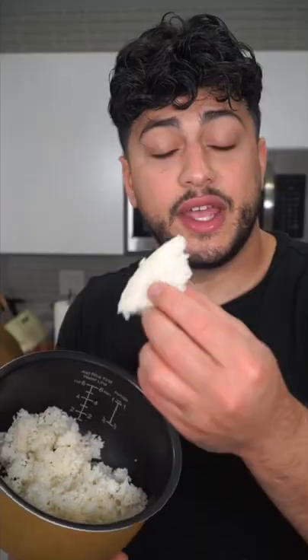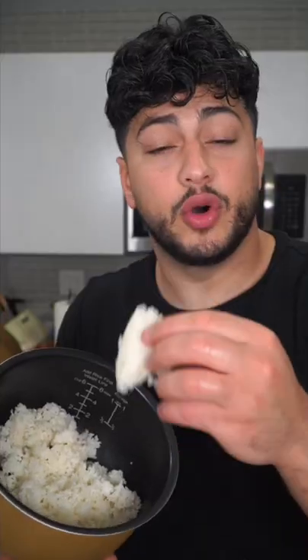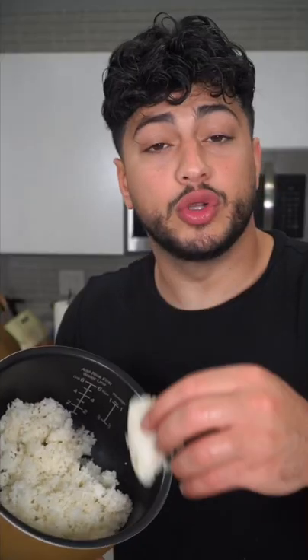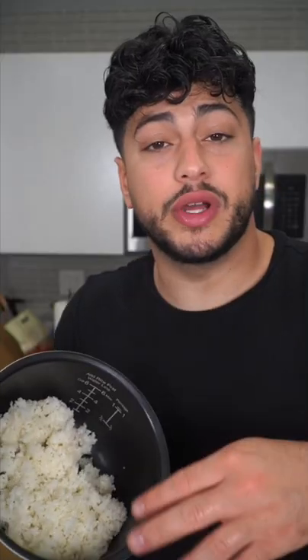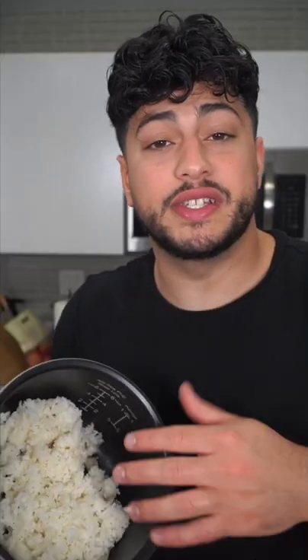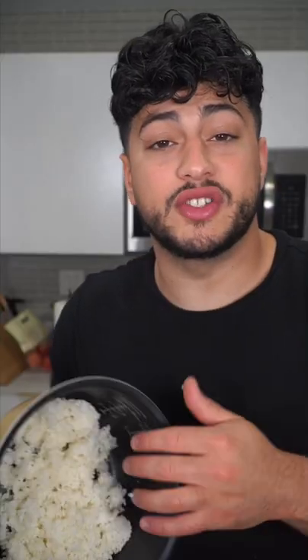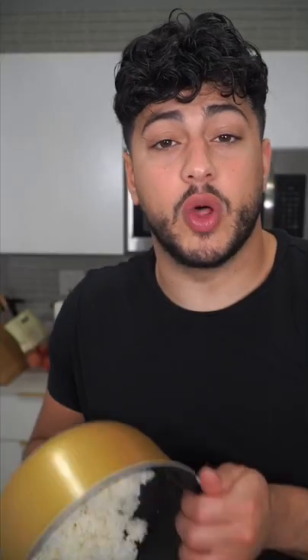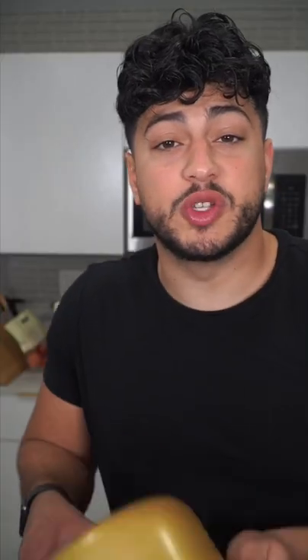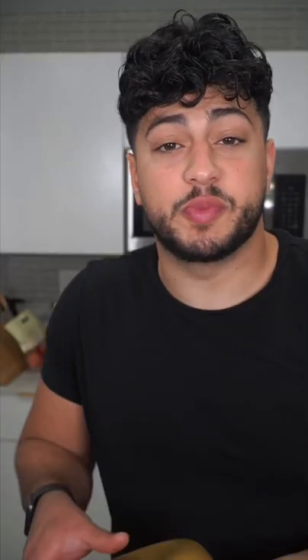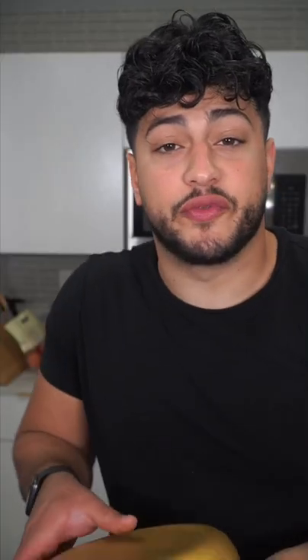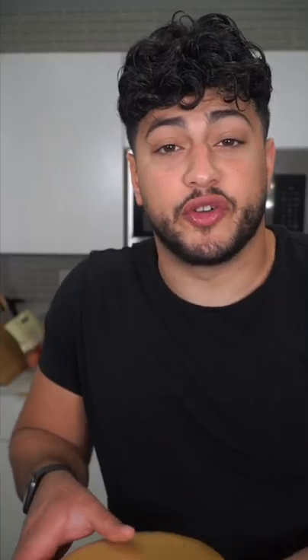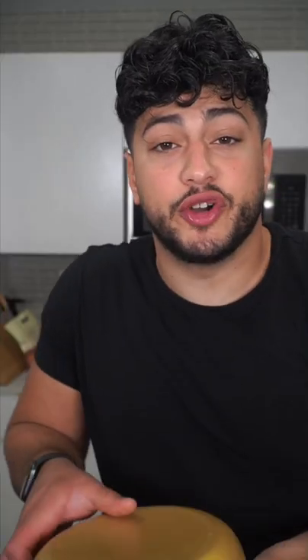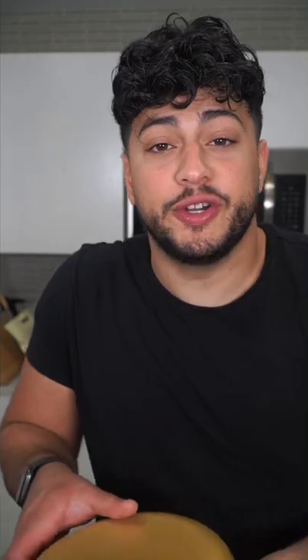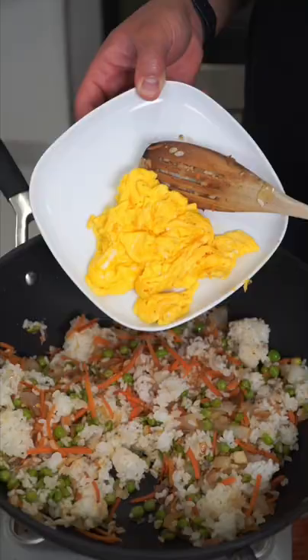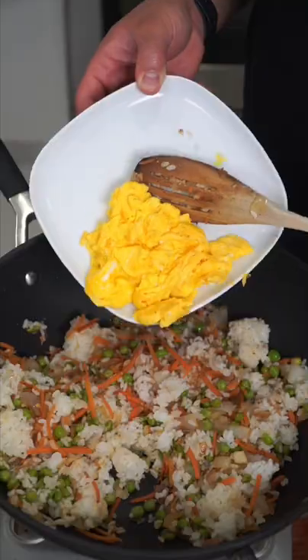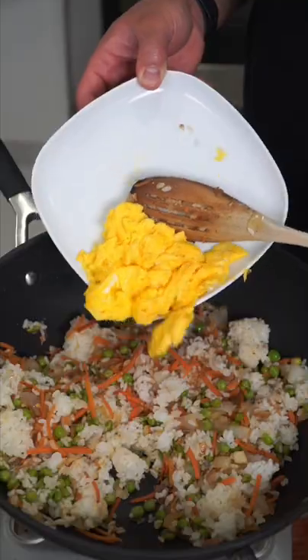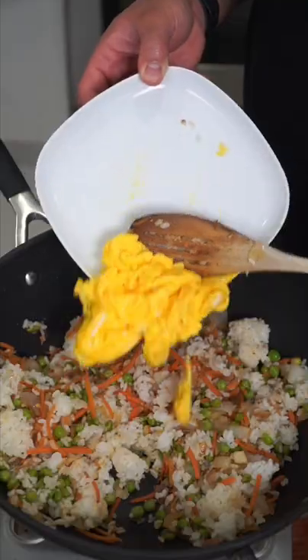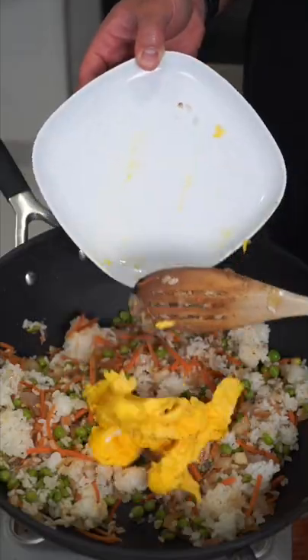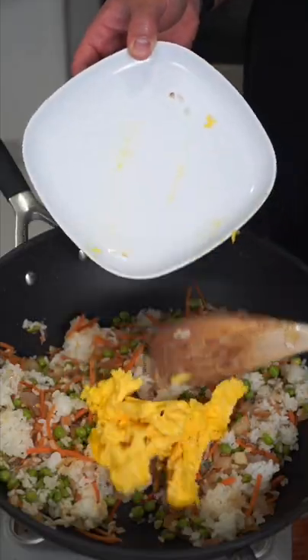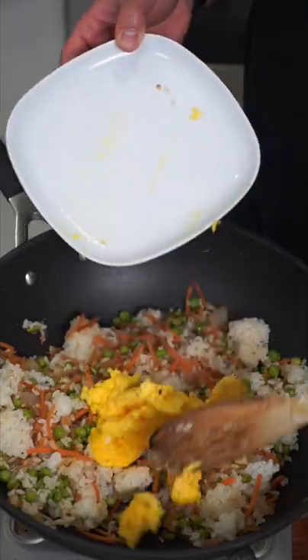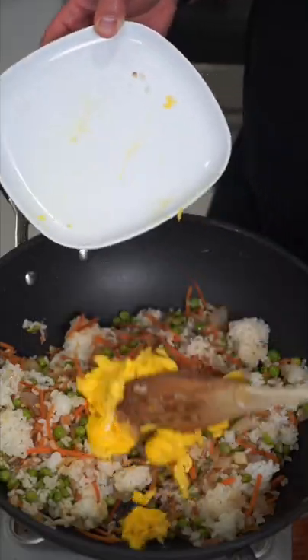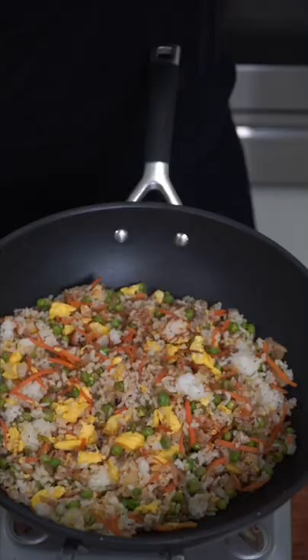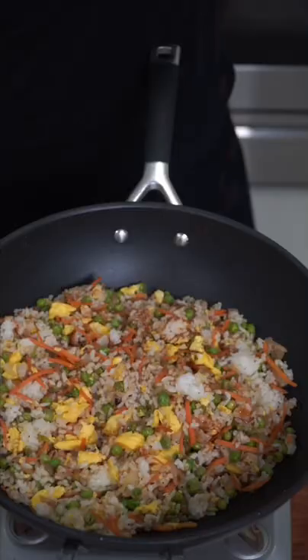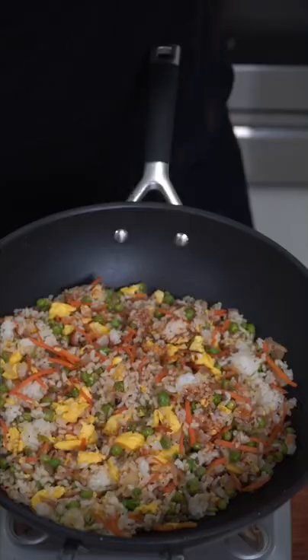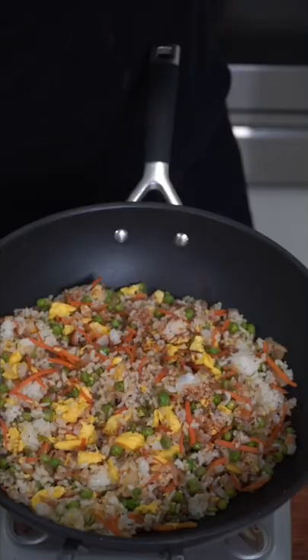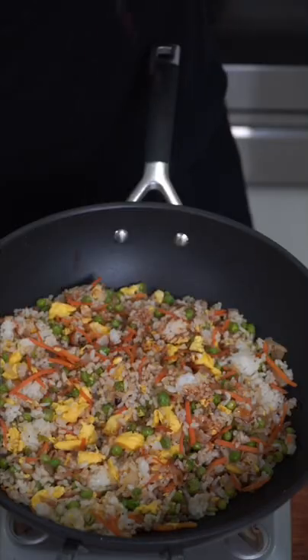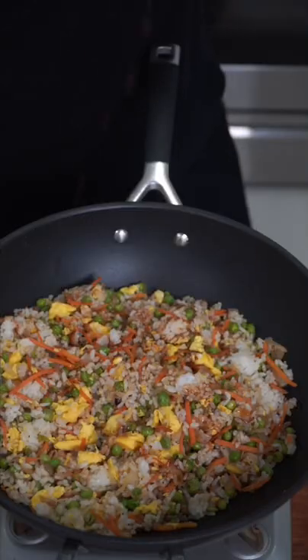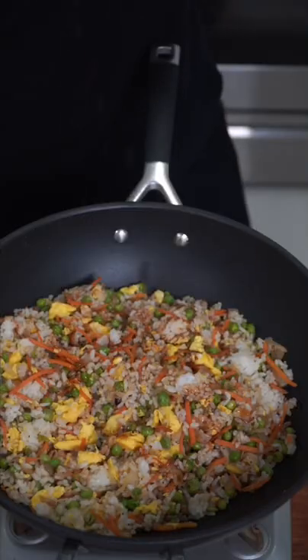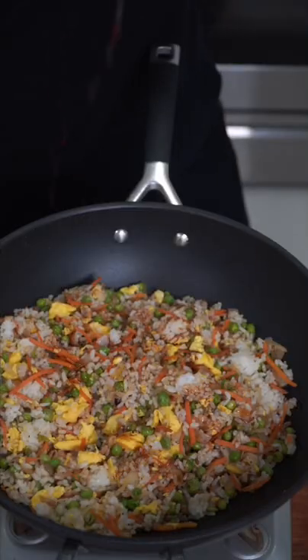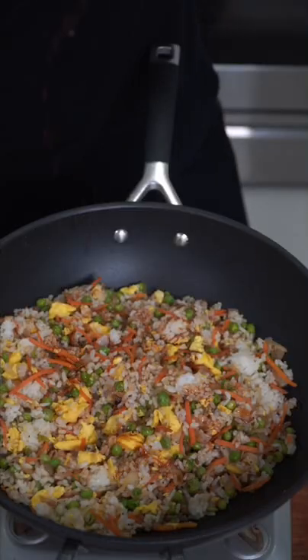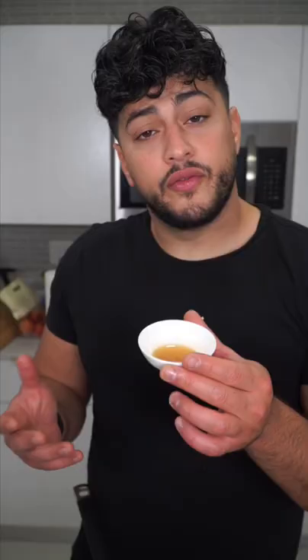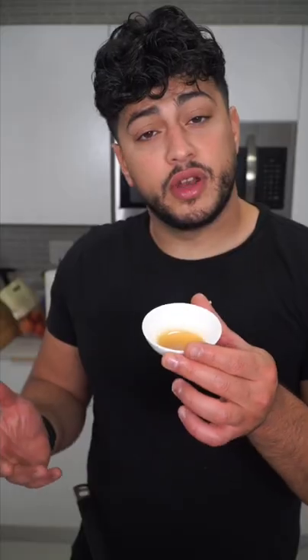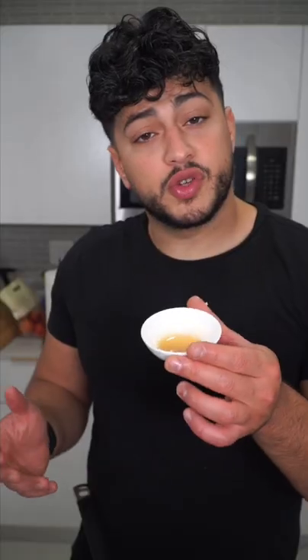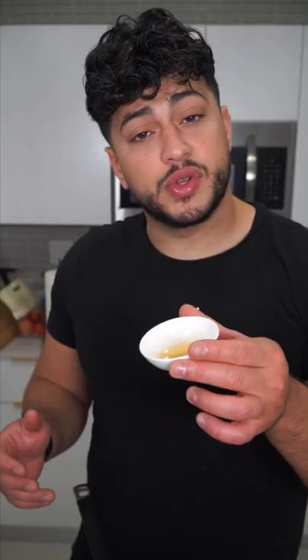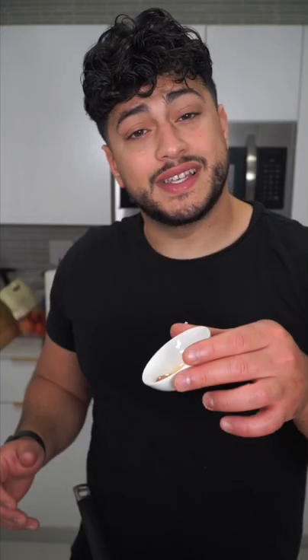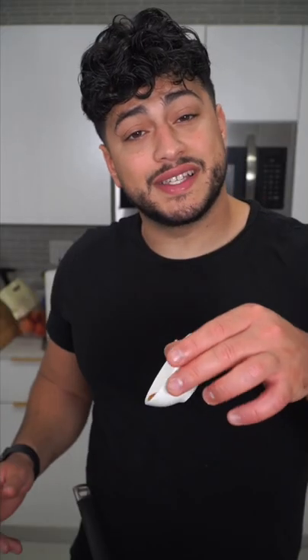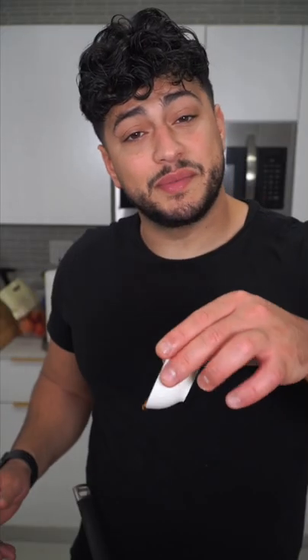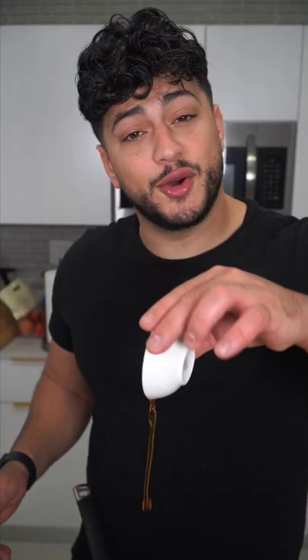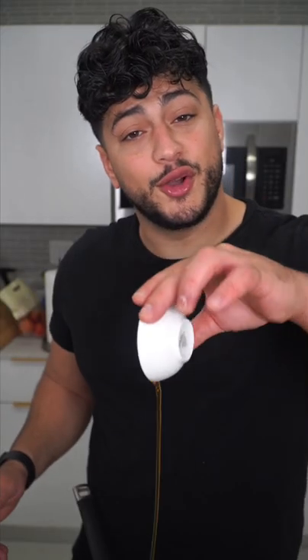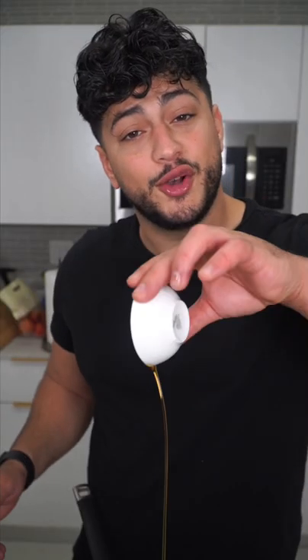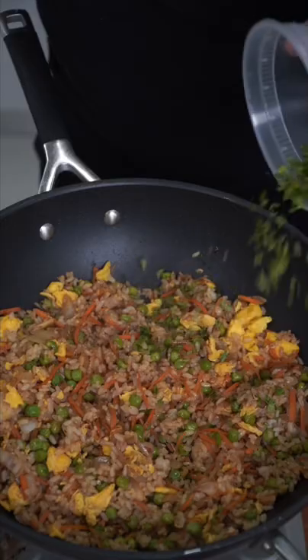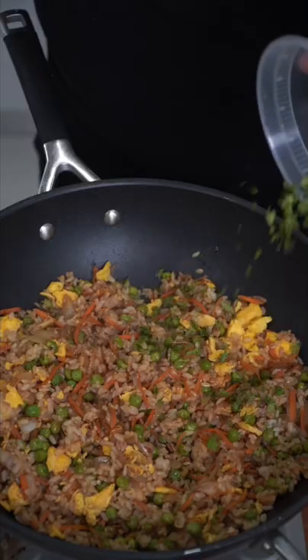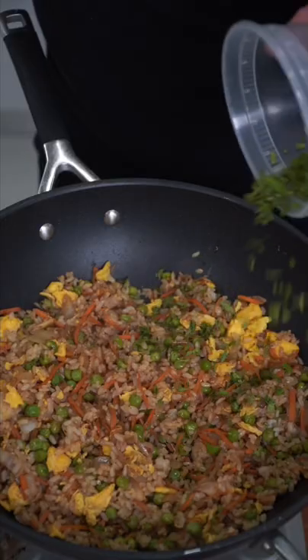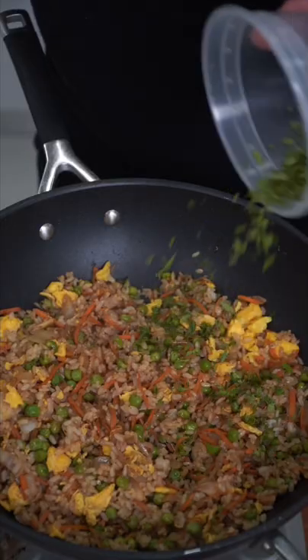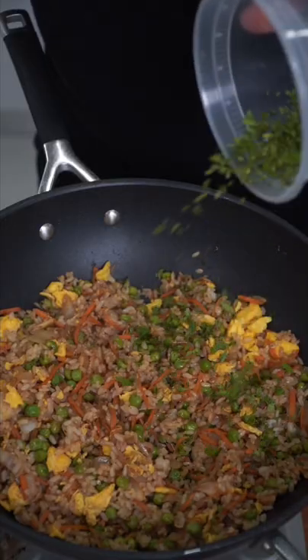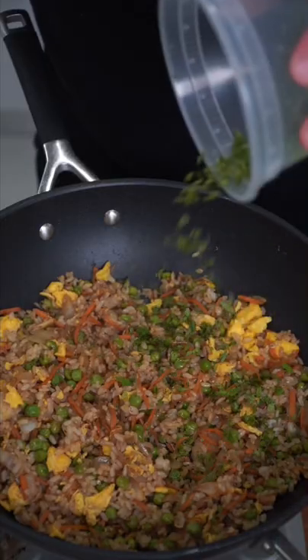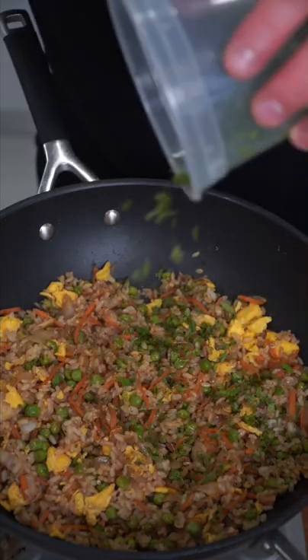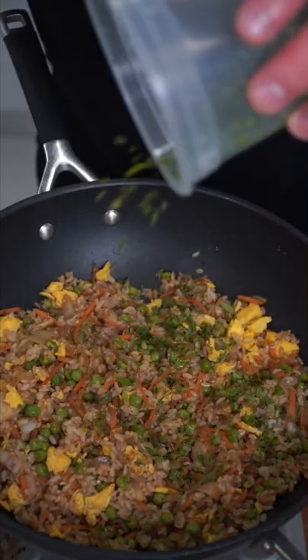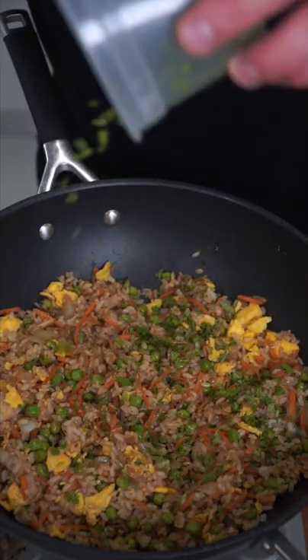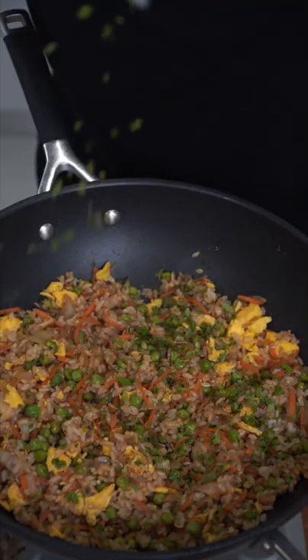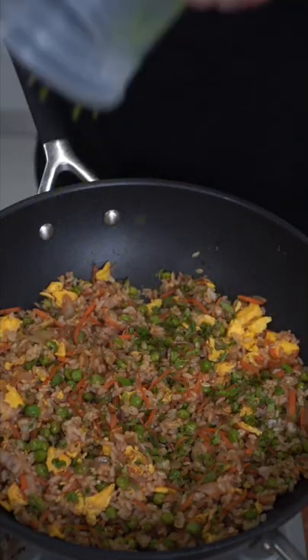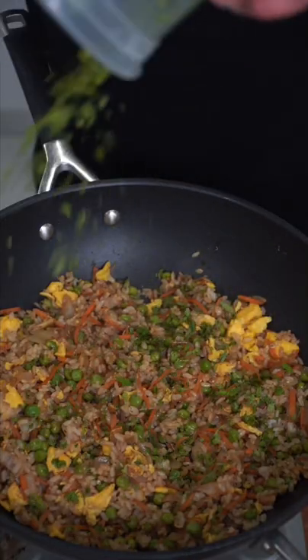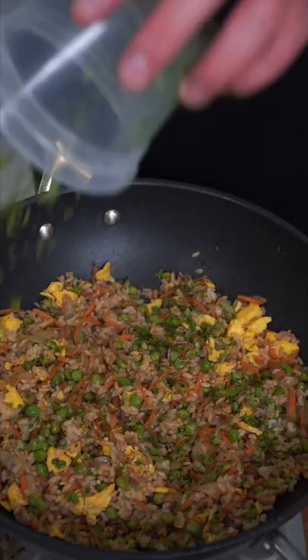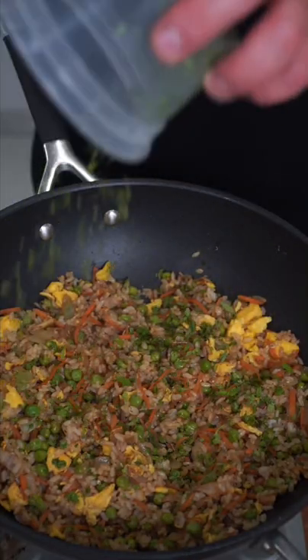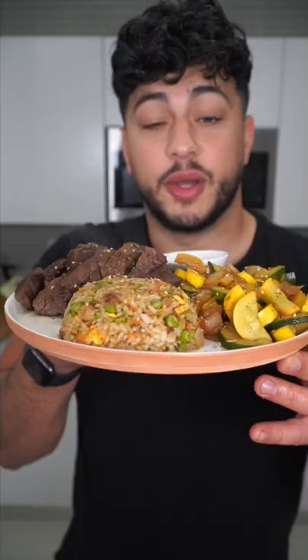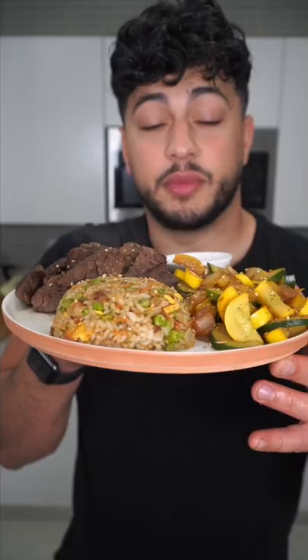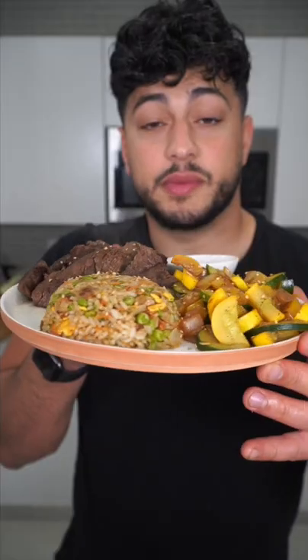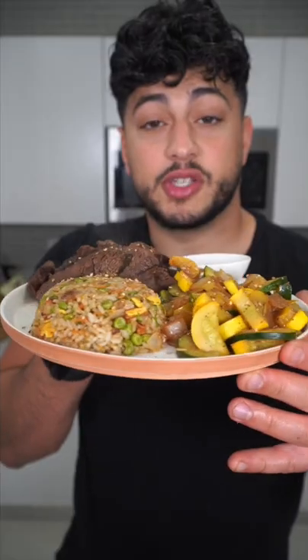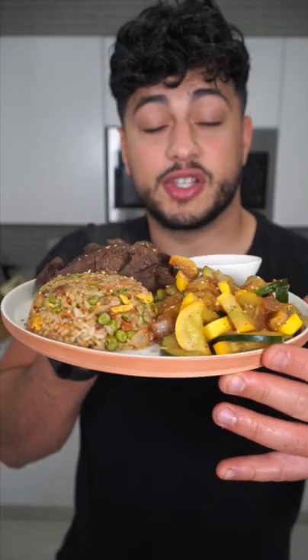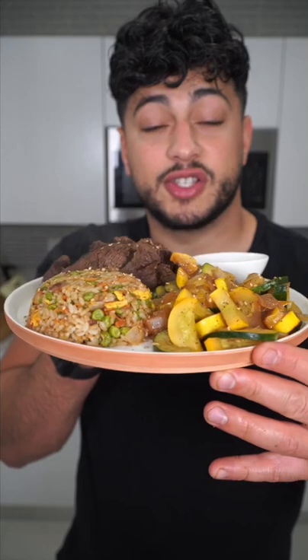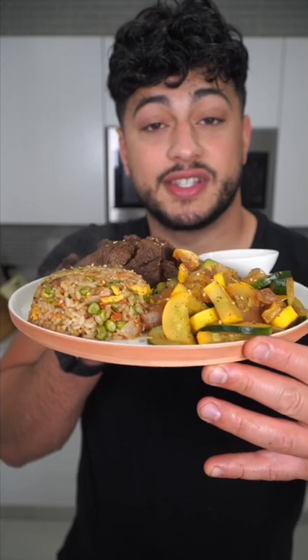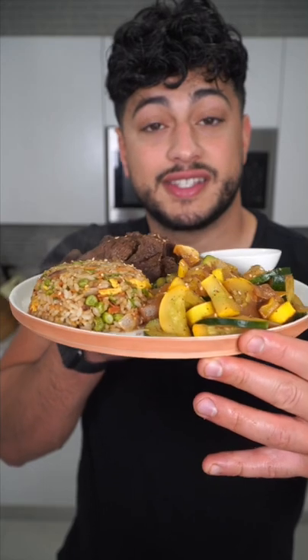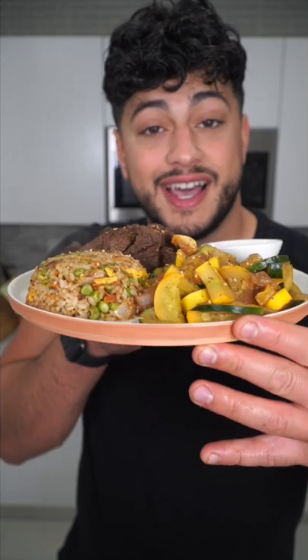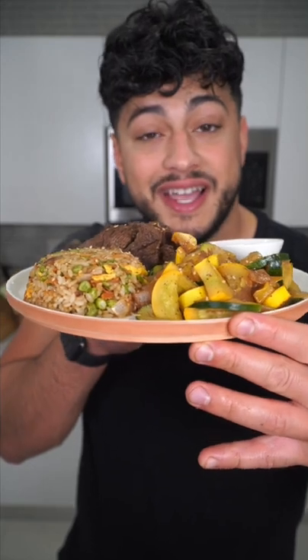Day-old rice is always preferred. Slide in the egg. Soy sauce it up. Finish with sesame oil. Greens to negate all the calories. Yum yum sauce on the side.